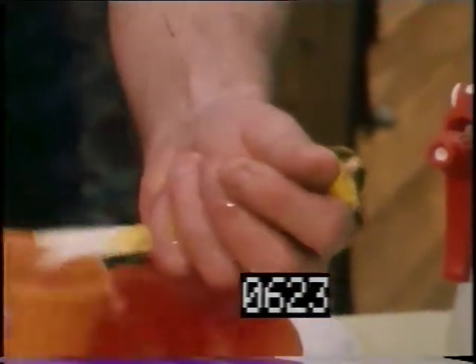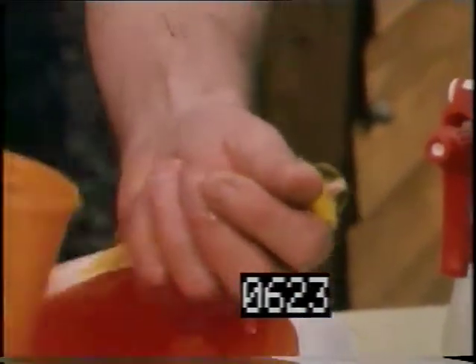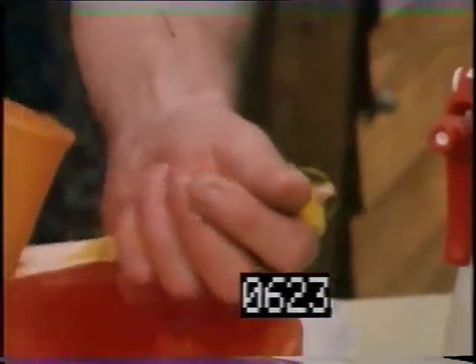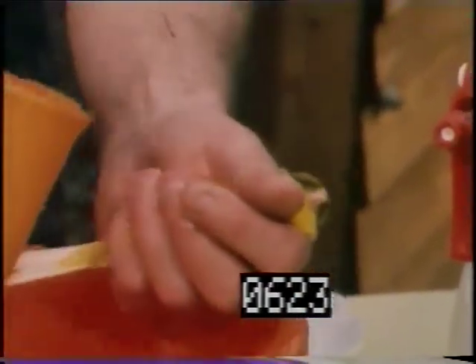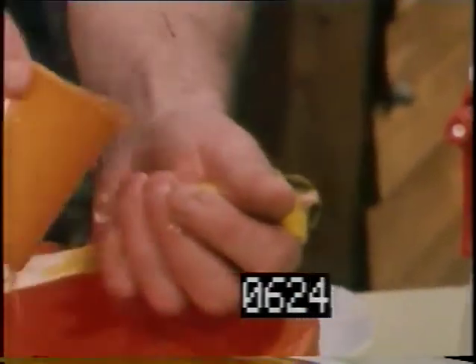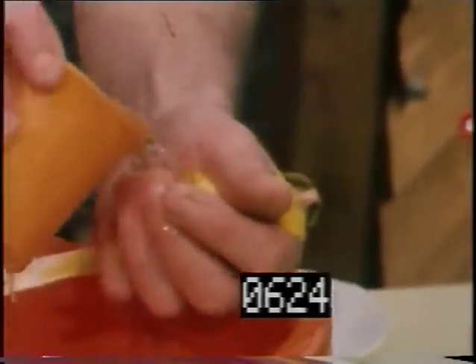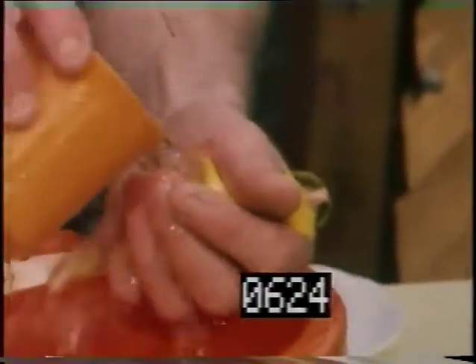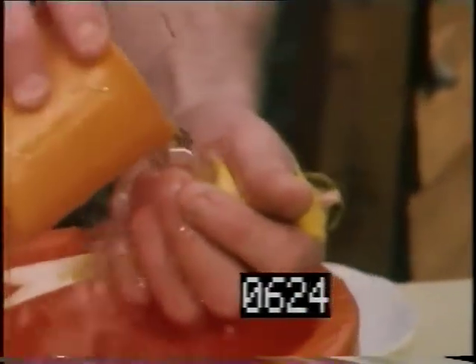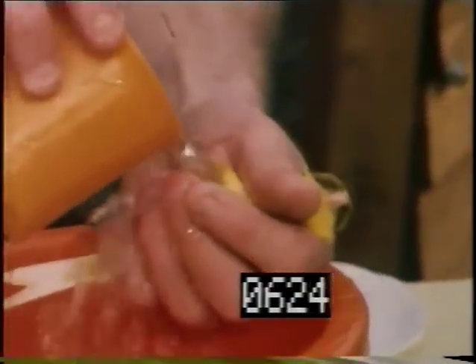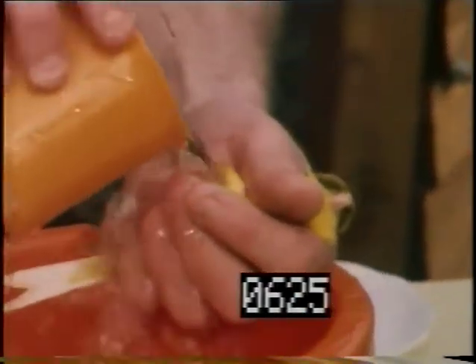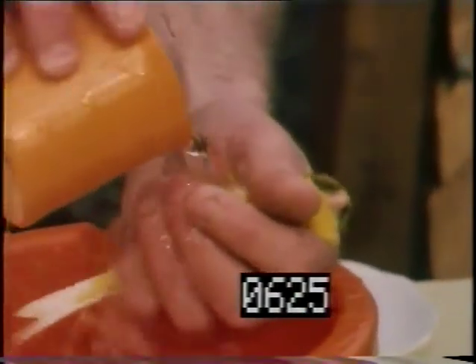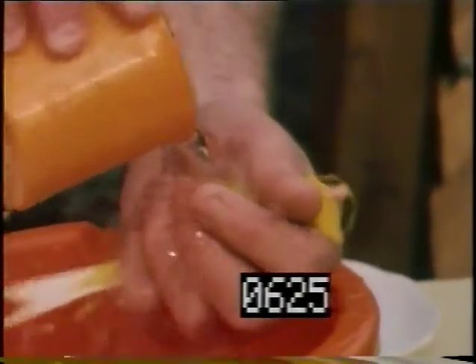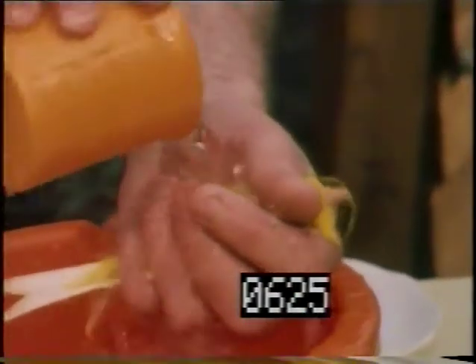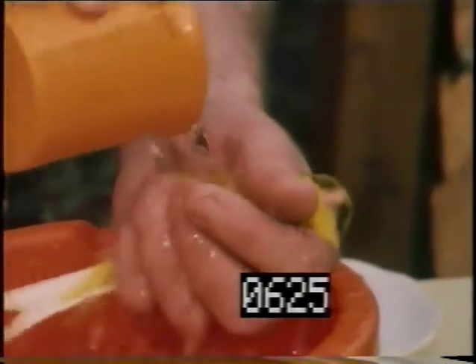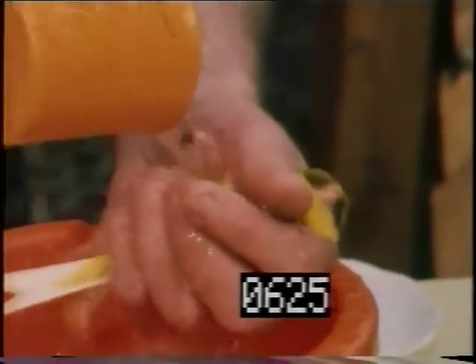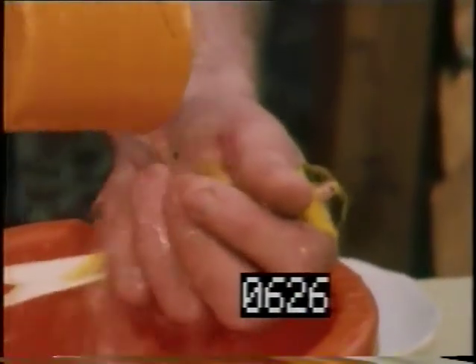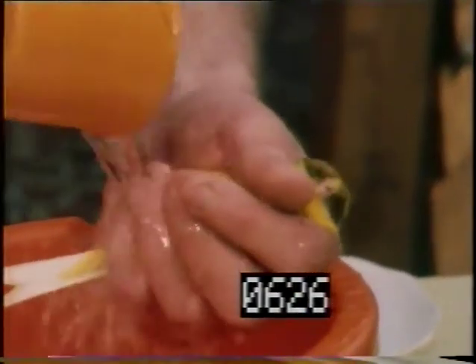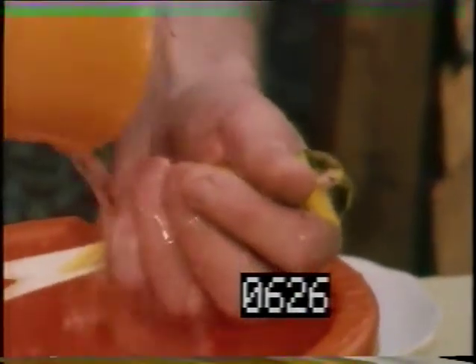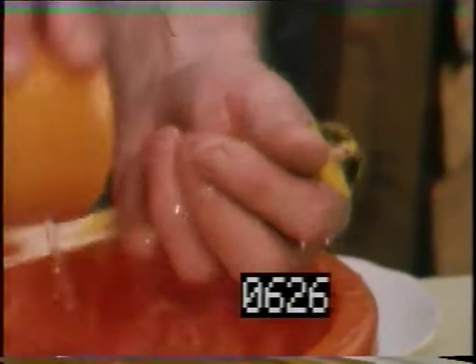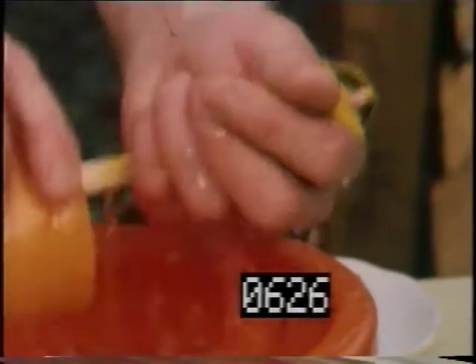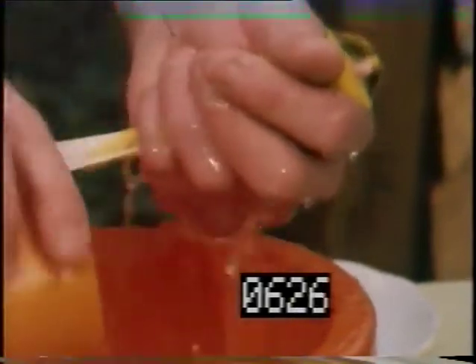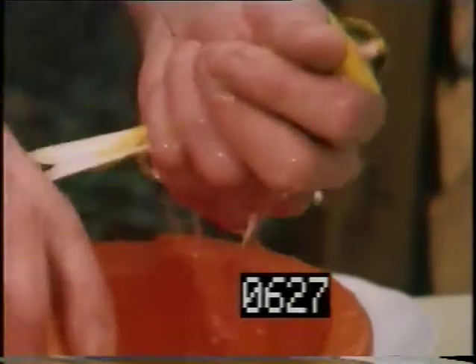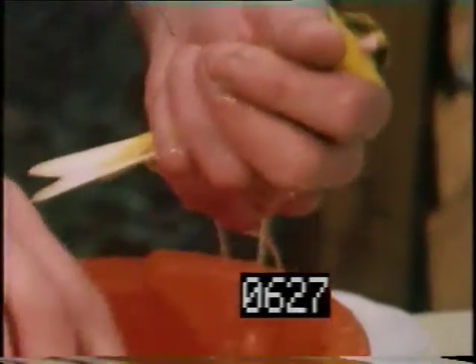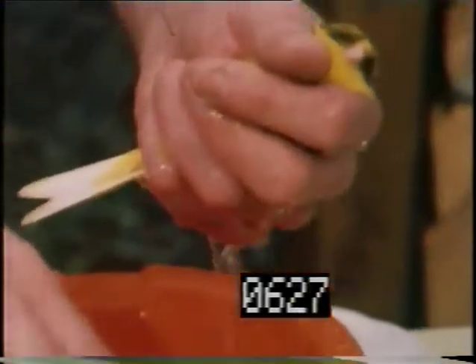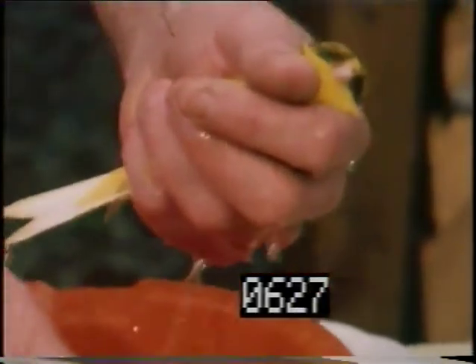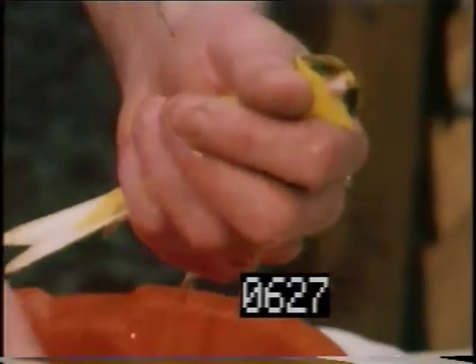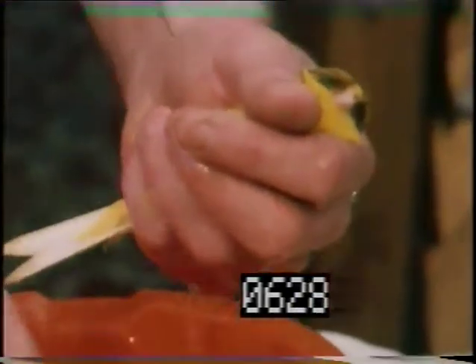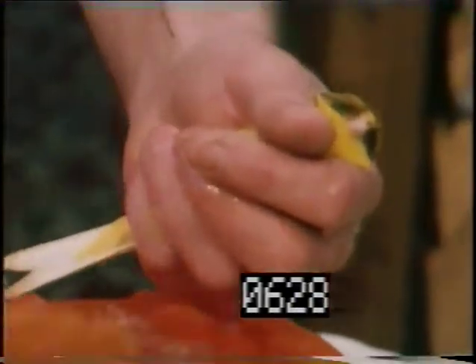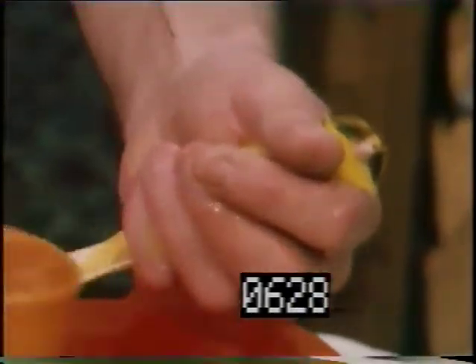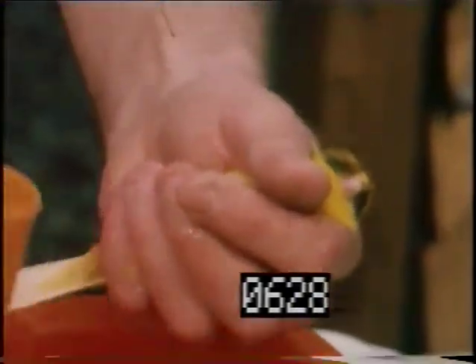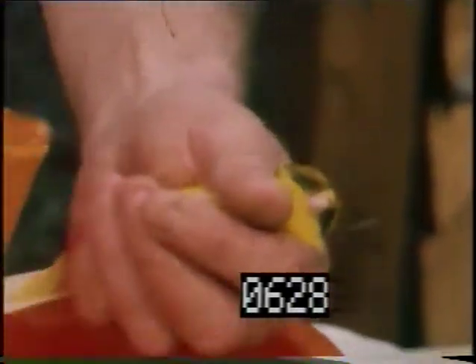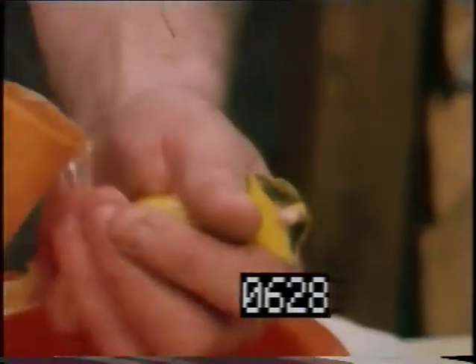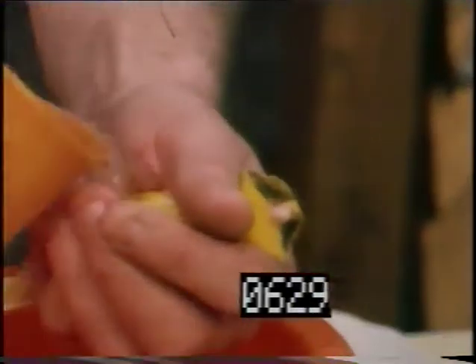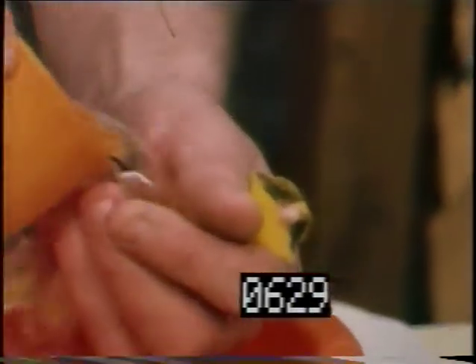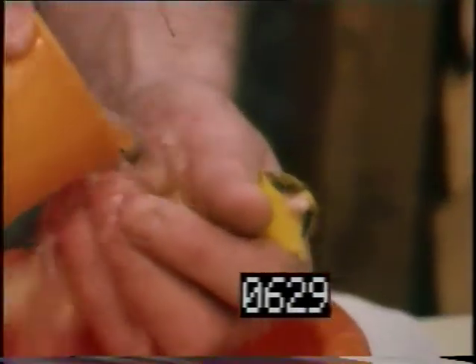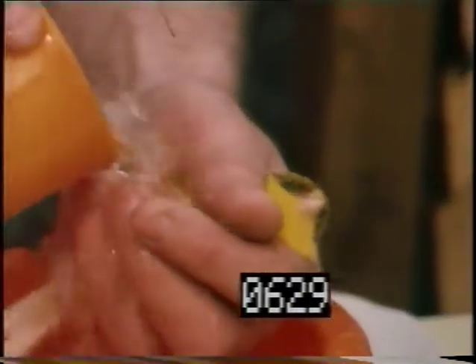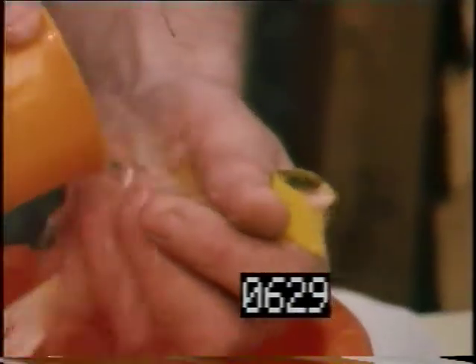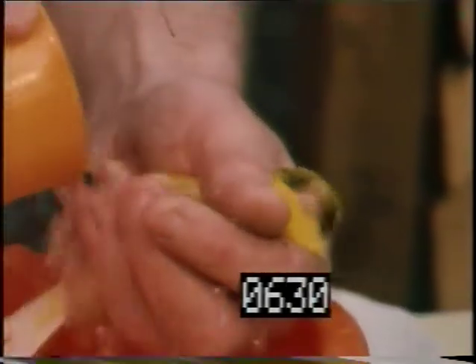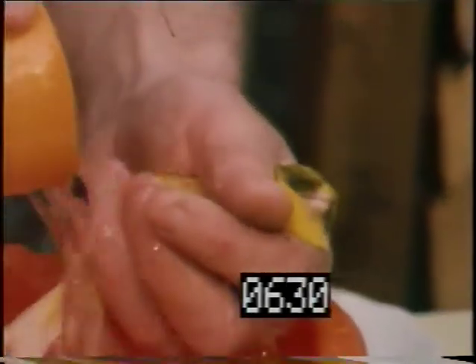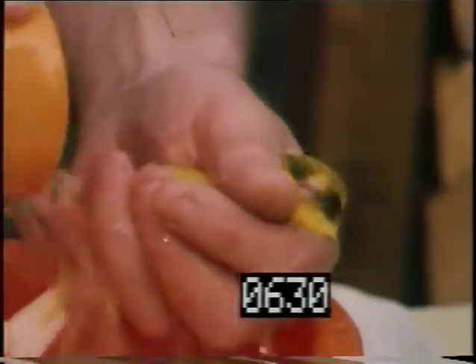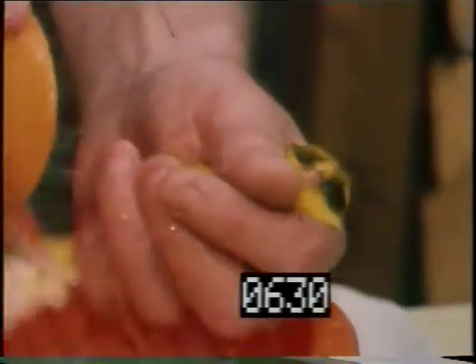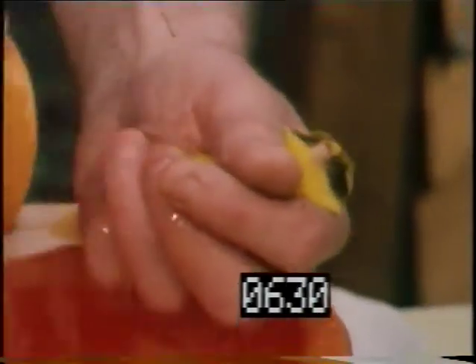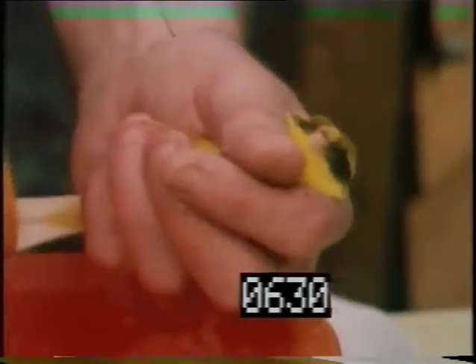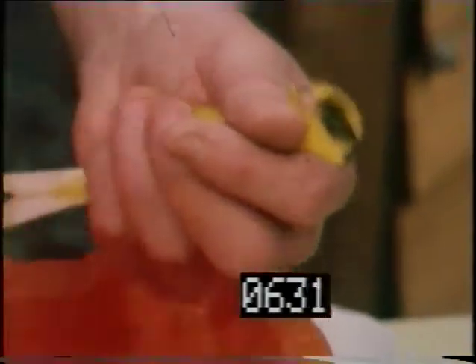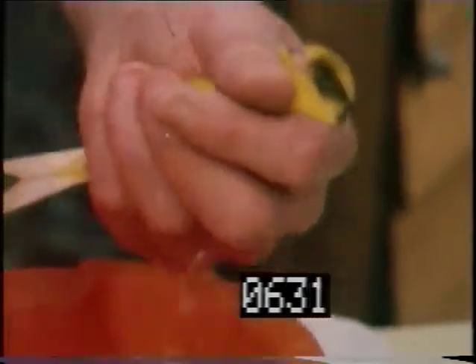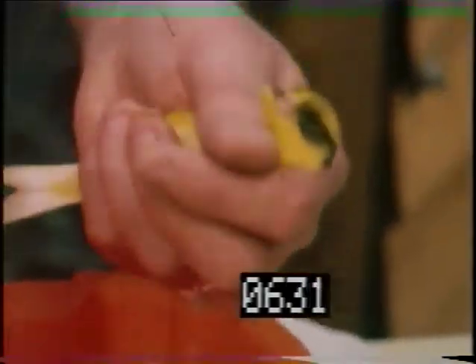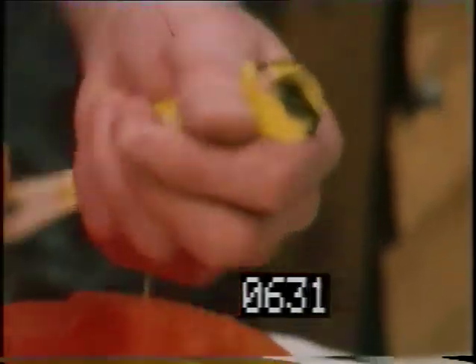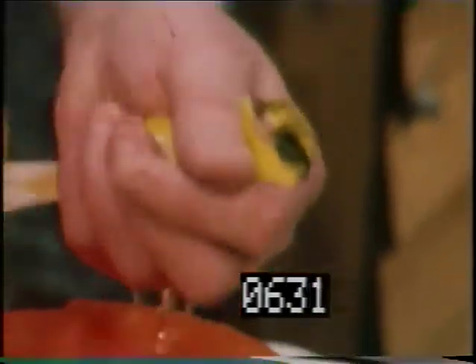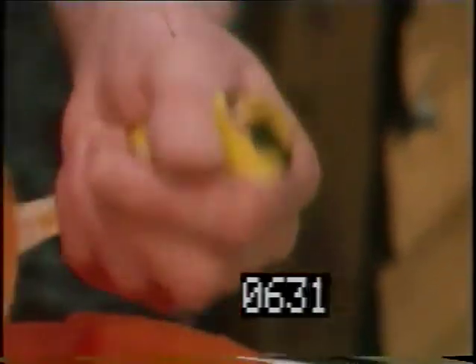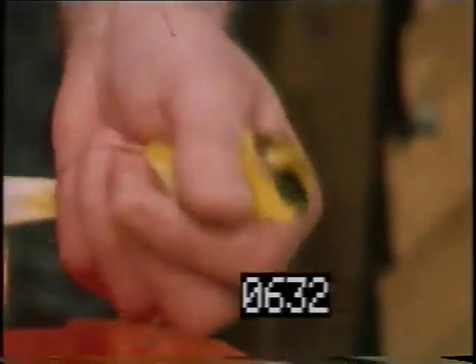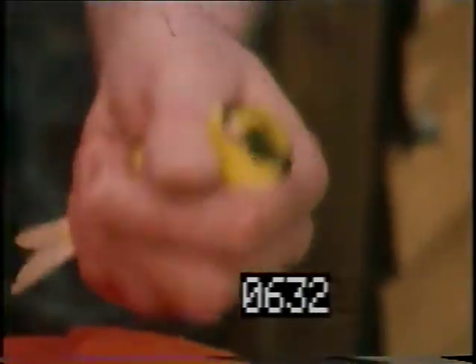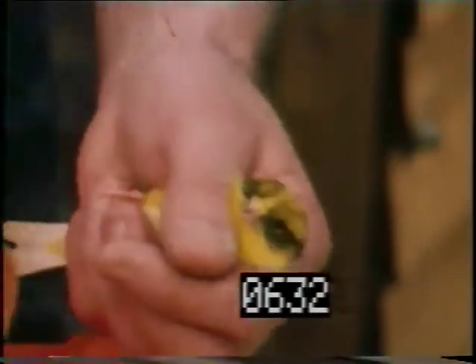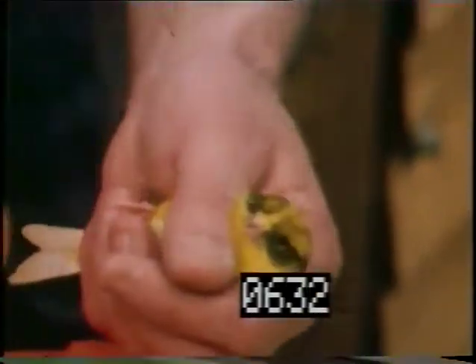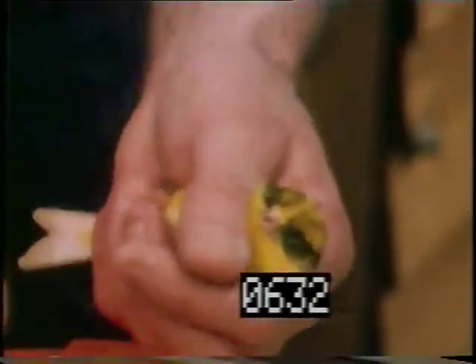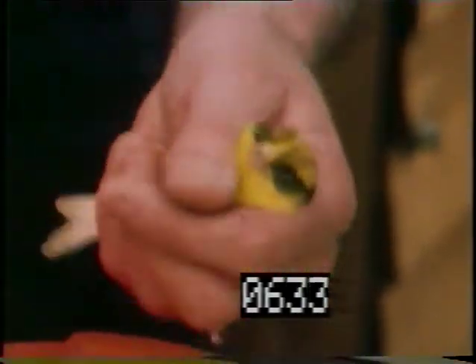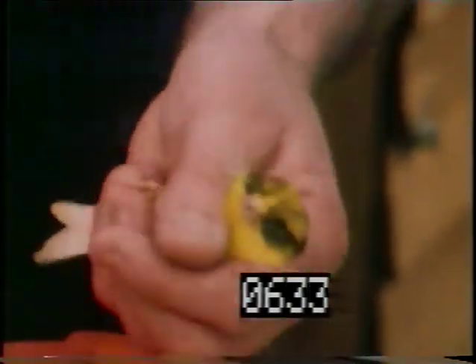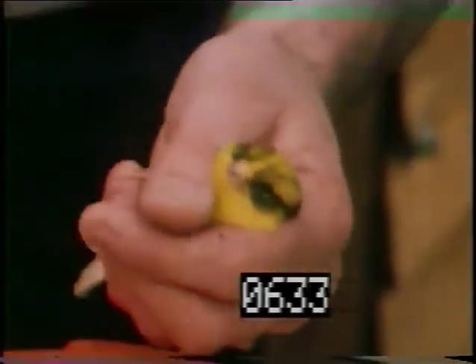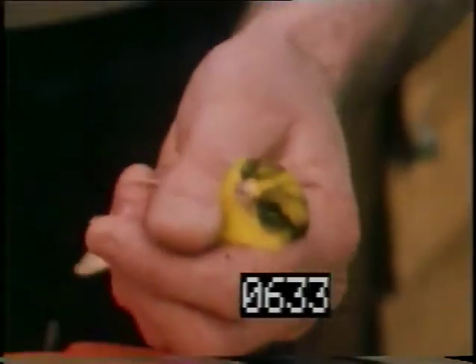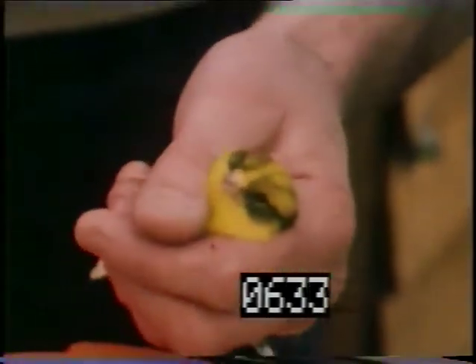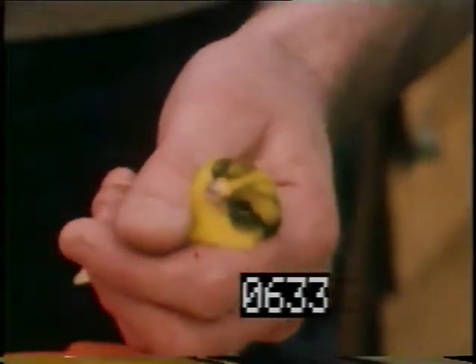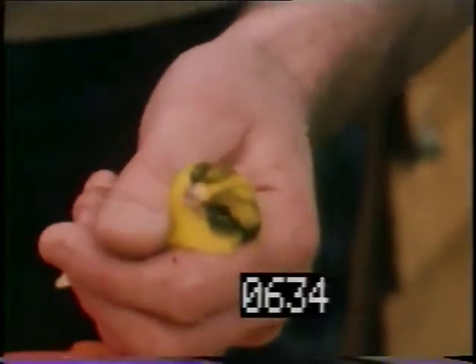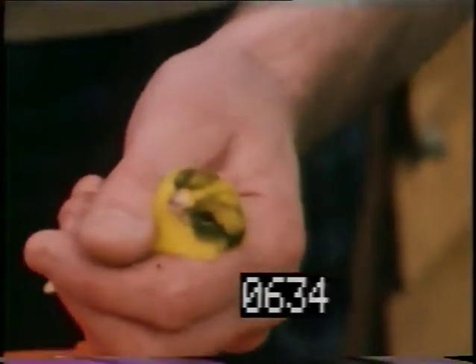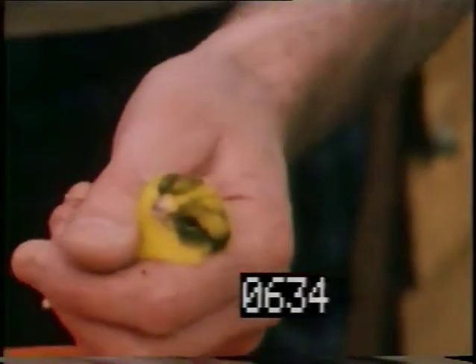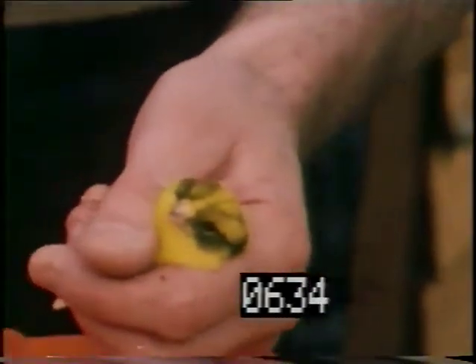Do they like being shampooed? Well, I think really speaking, after a couple of good soaps, they get used to it.